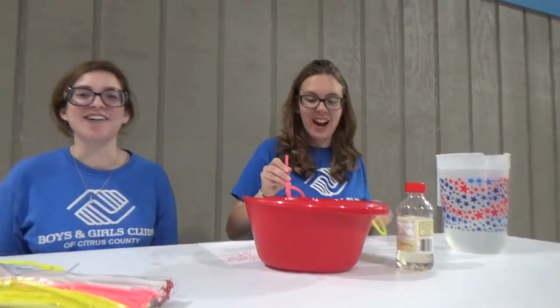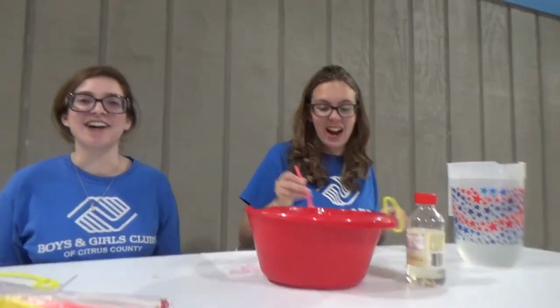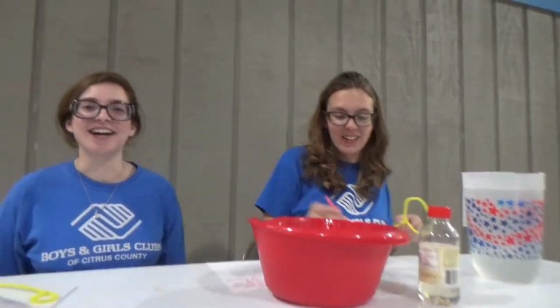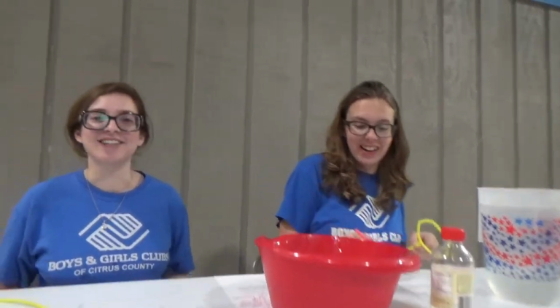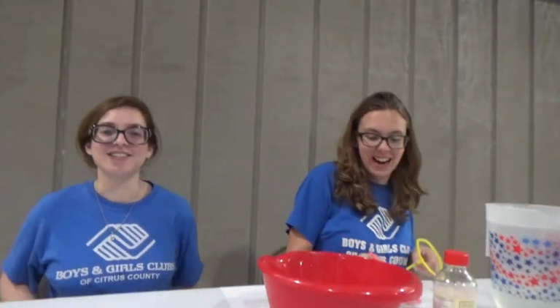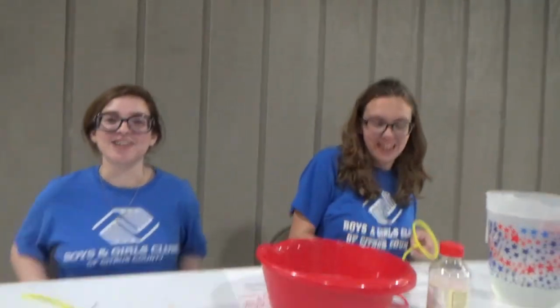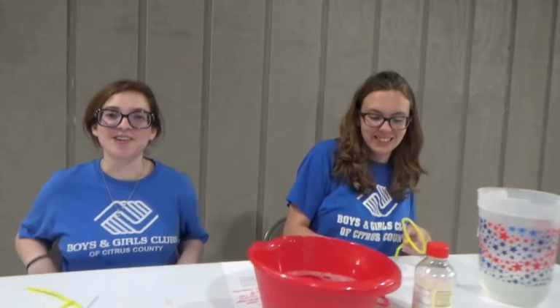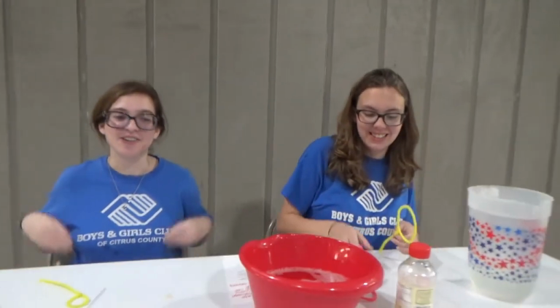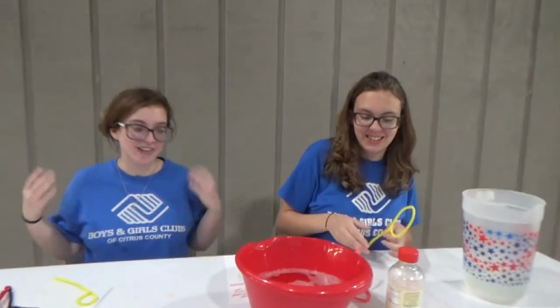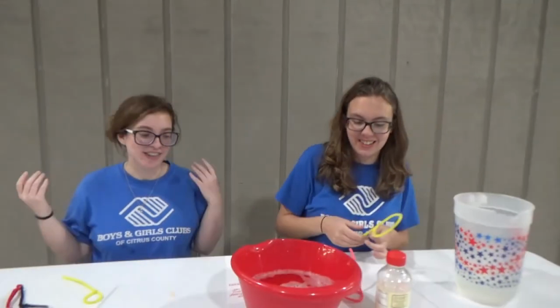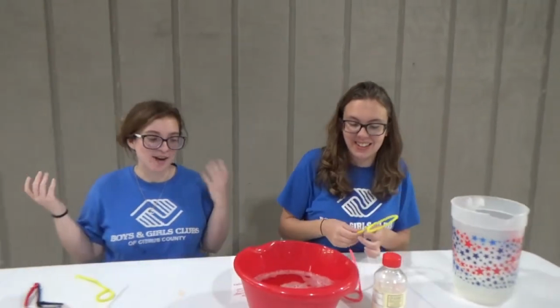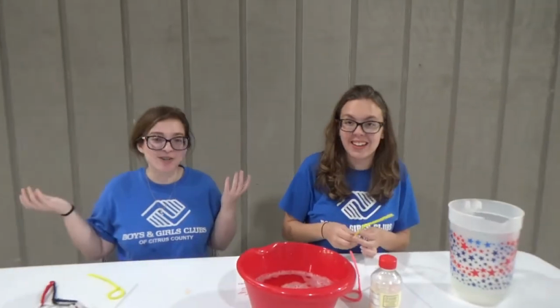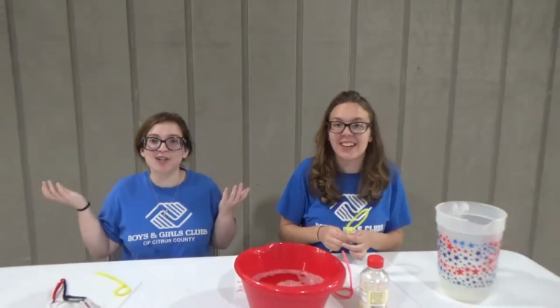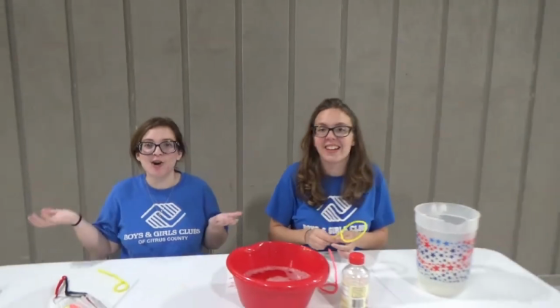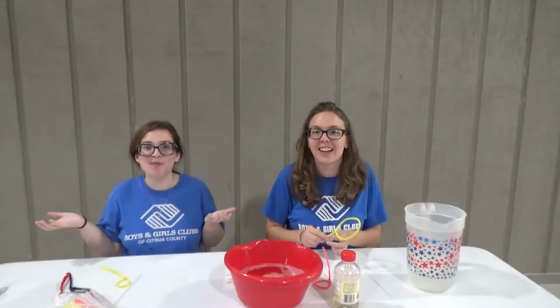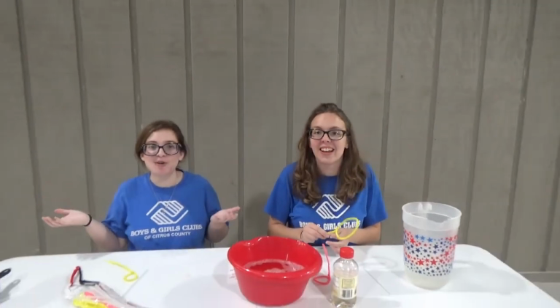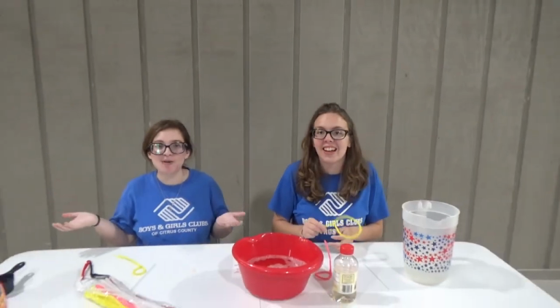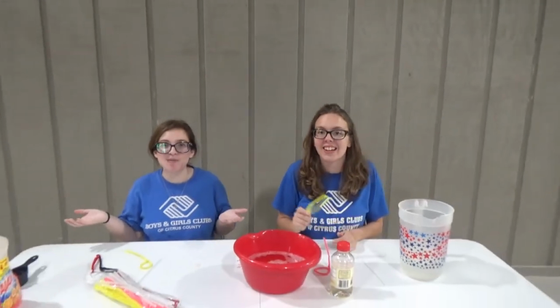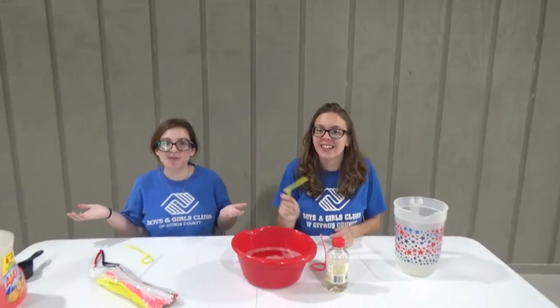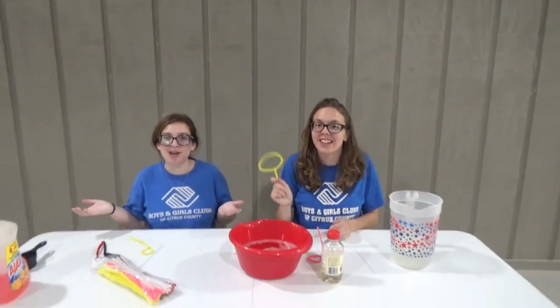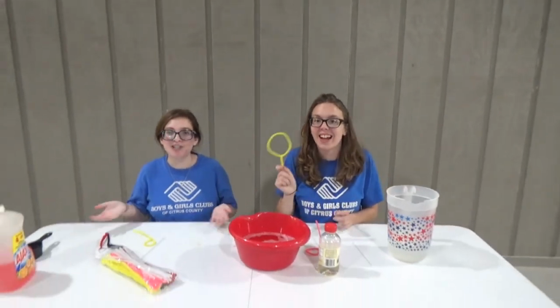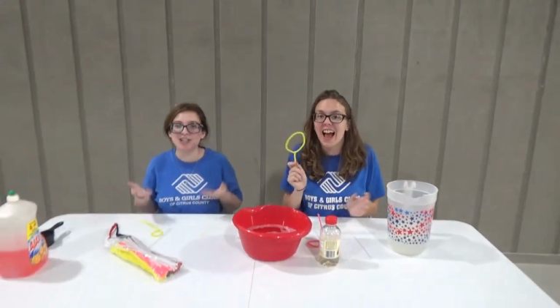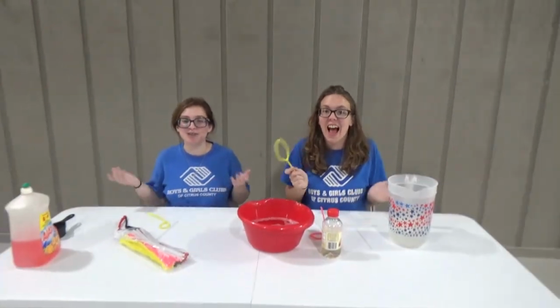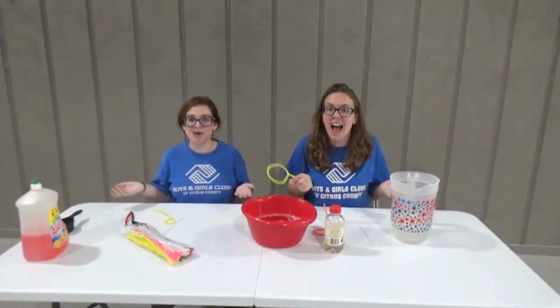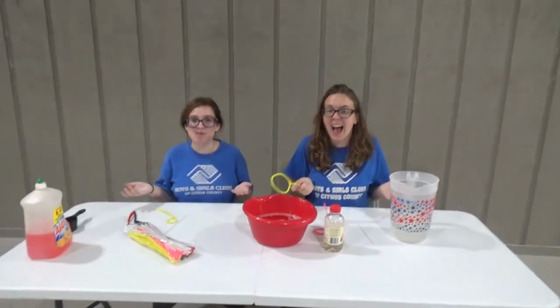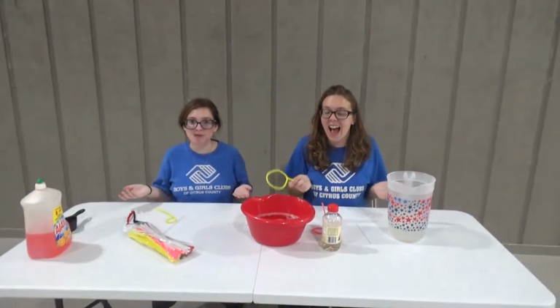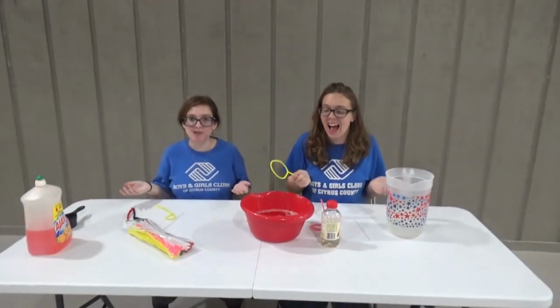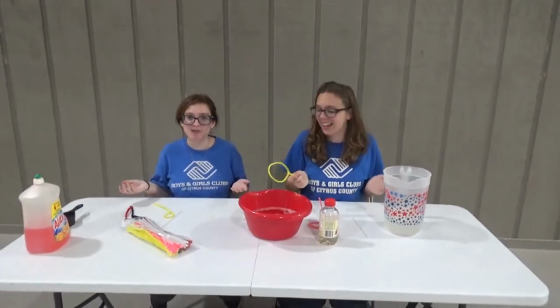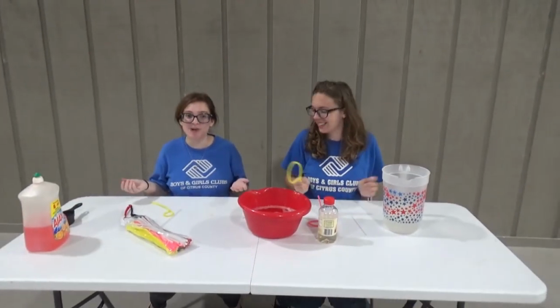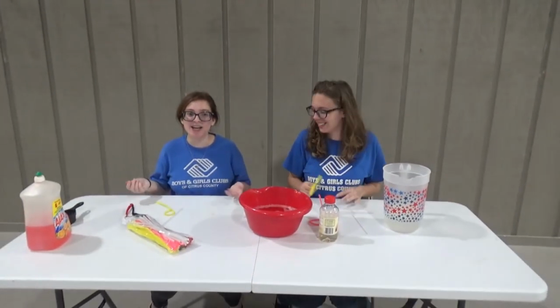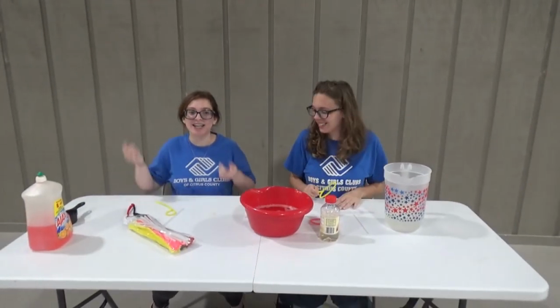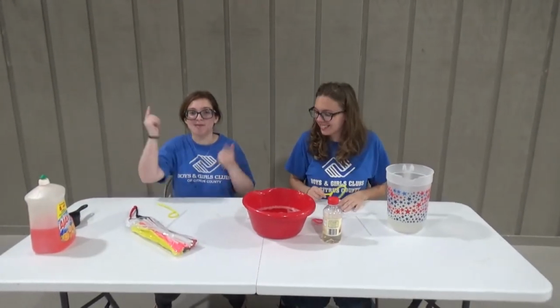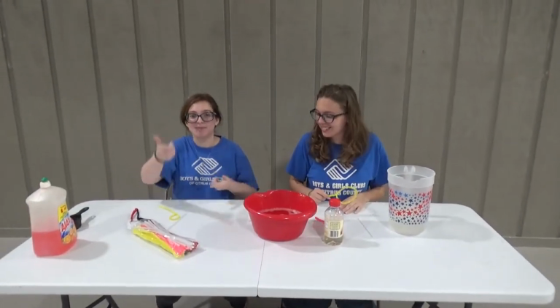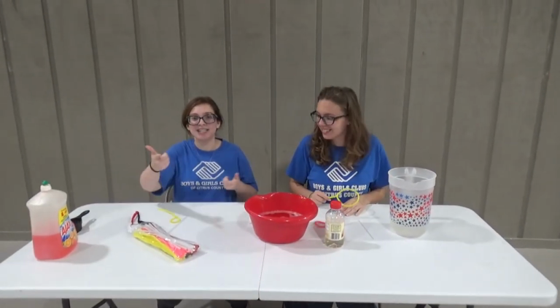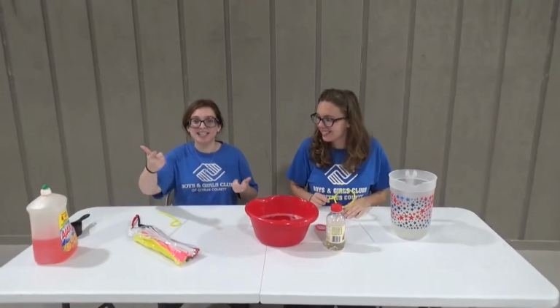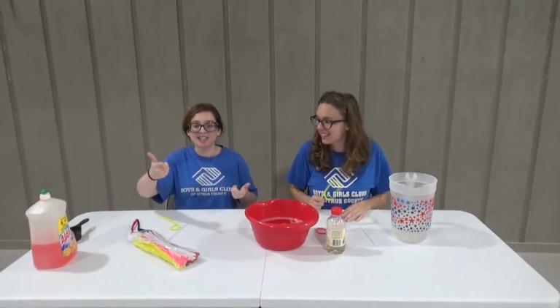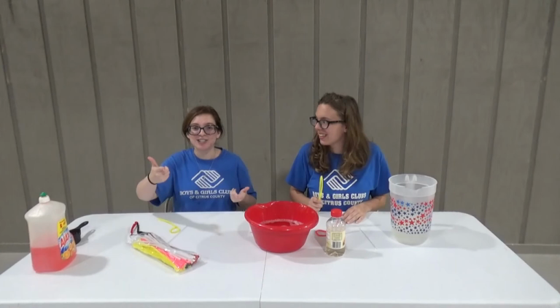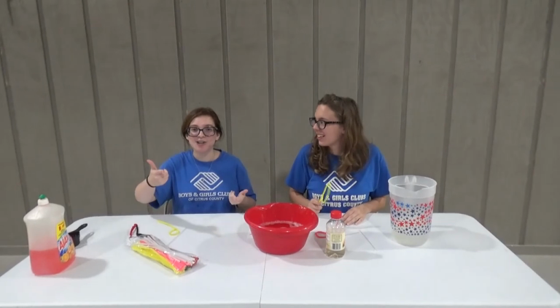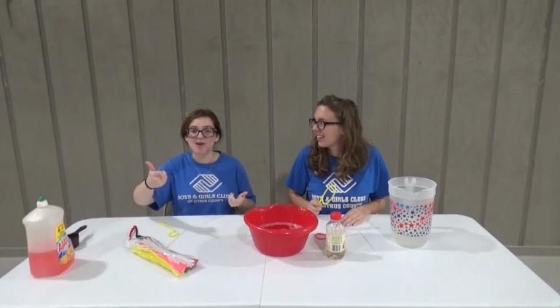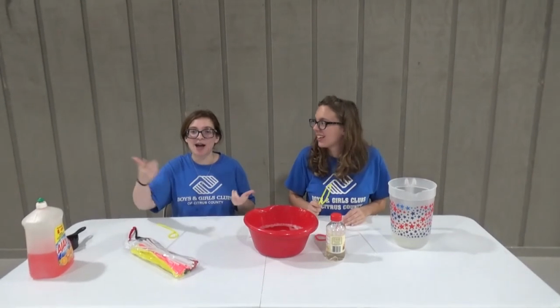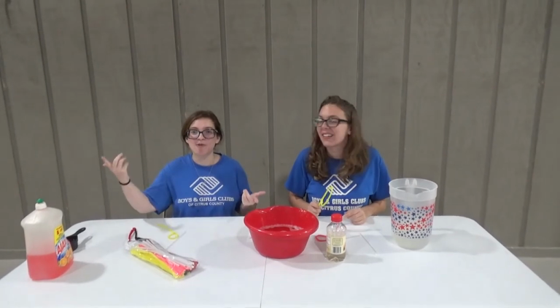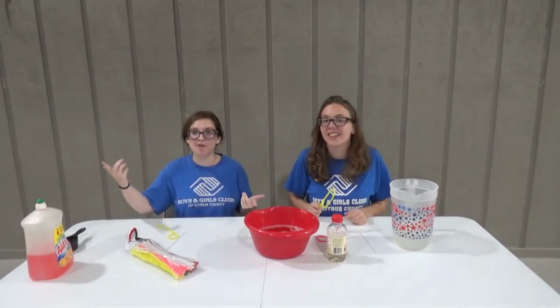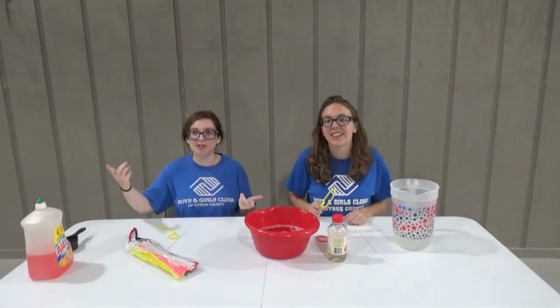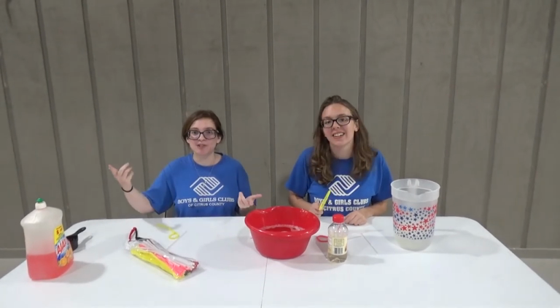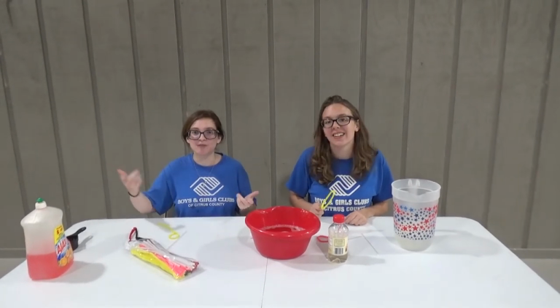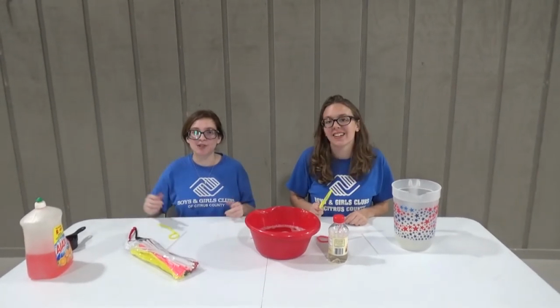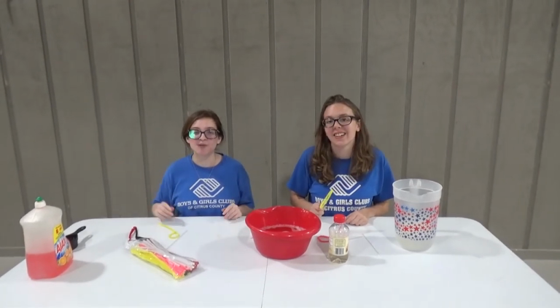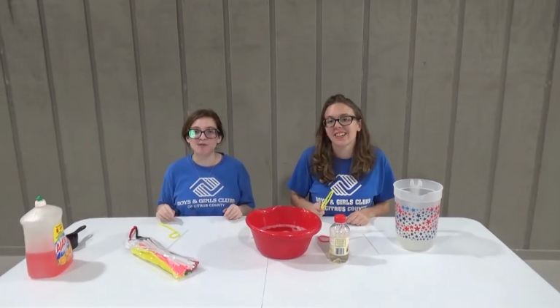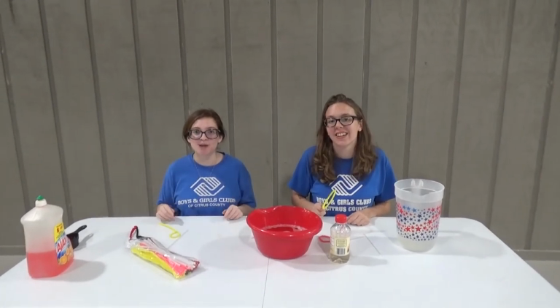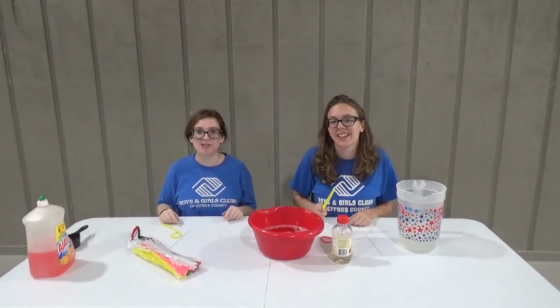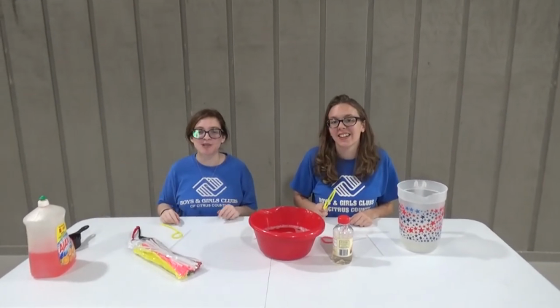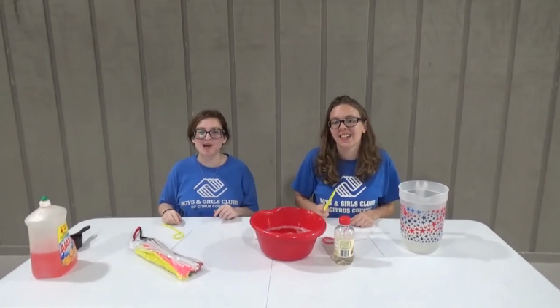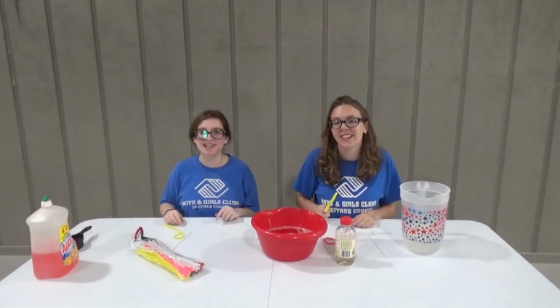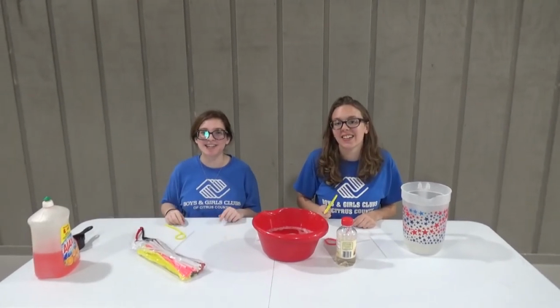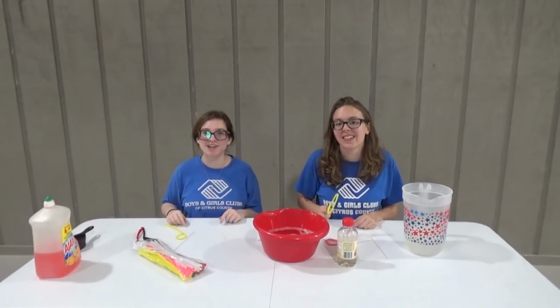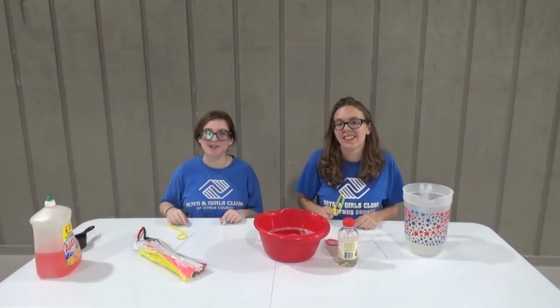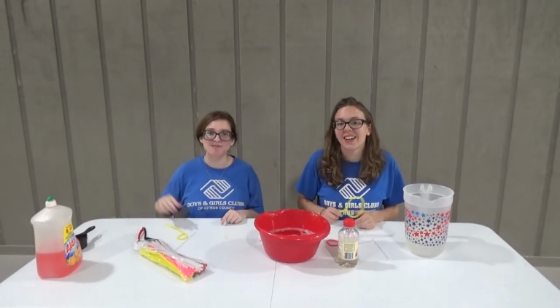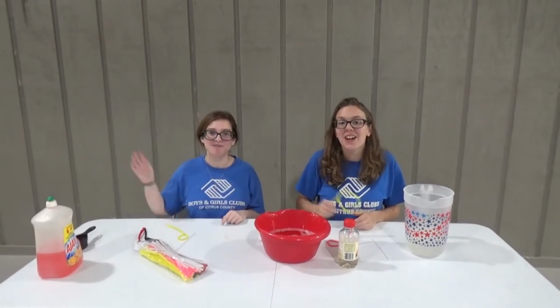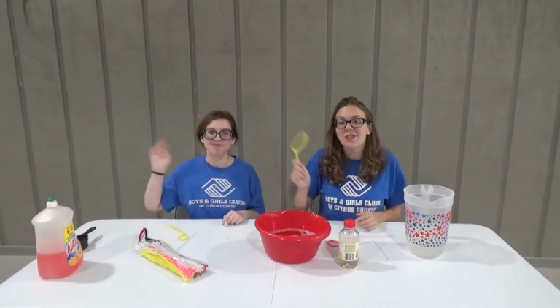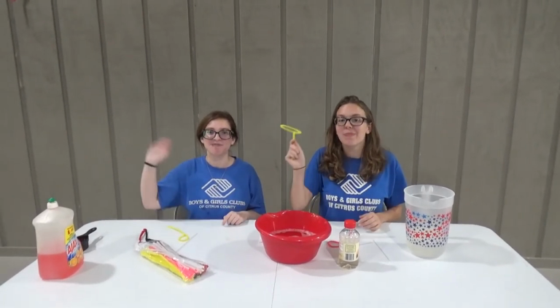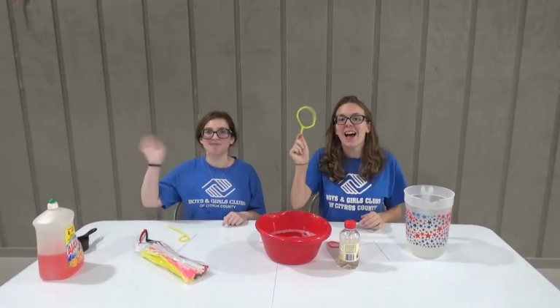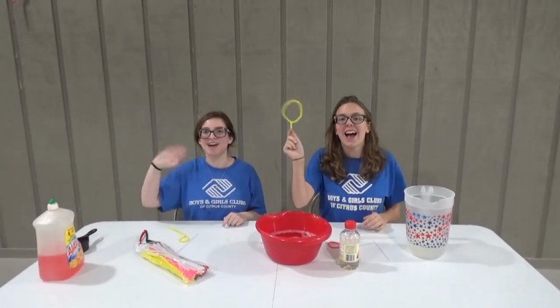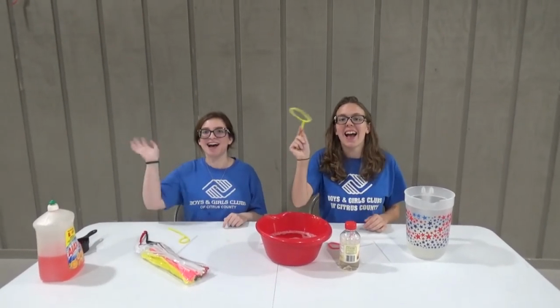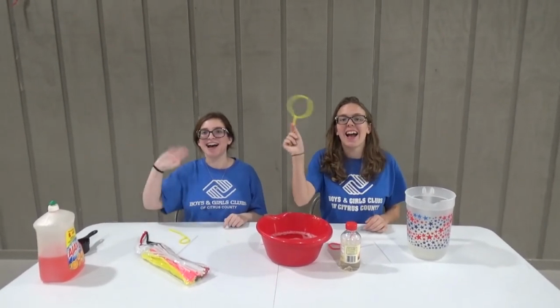All right, guys. That was our Homemade Bubble Project. We hope you enjoyed. Please let us know how it works for you, and we'll see you guys later. Bye!